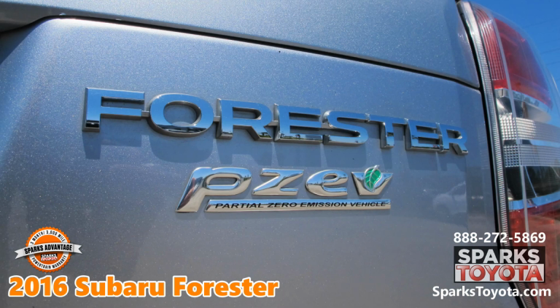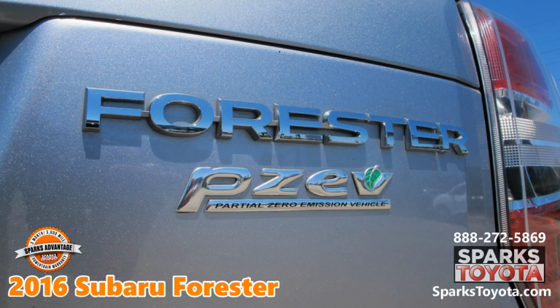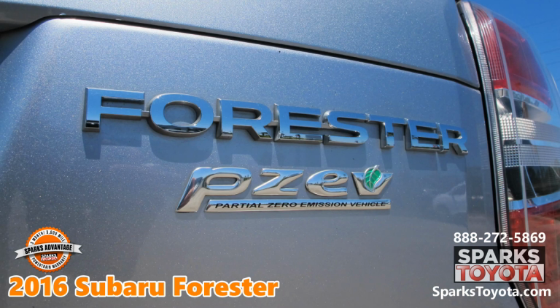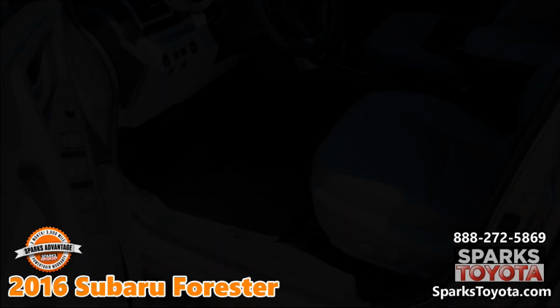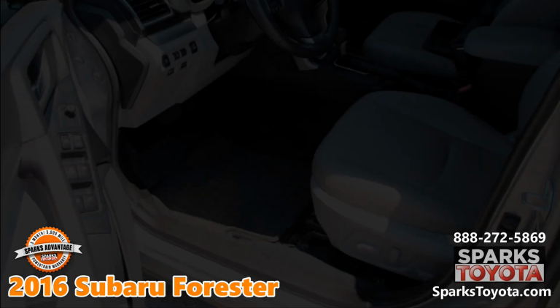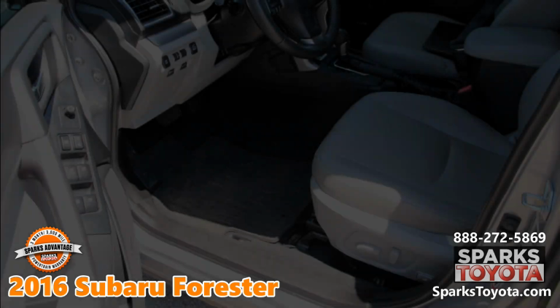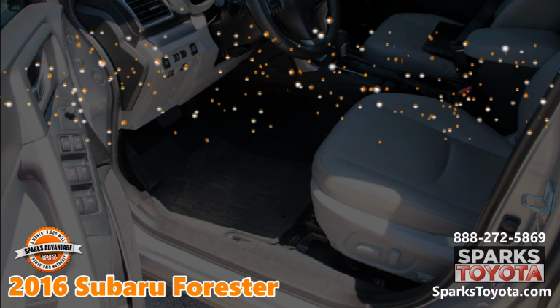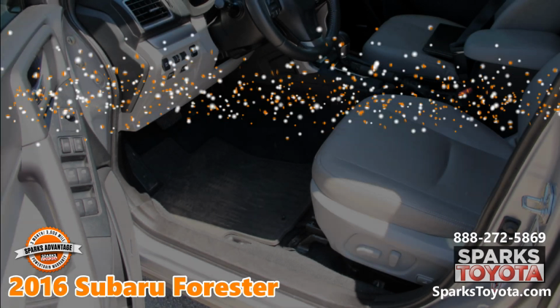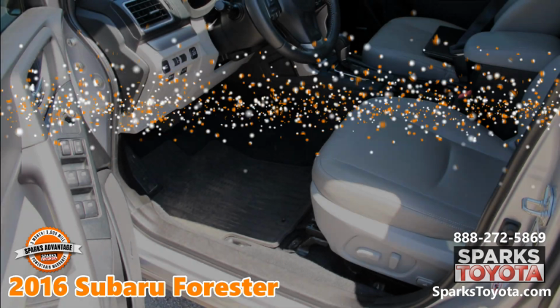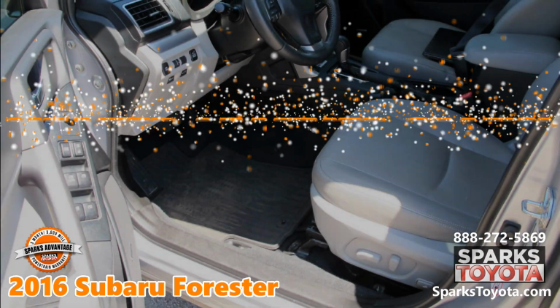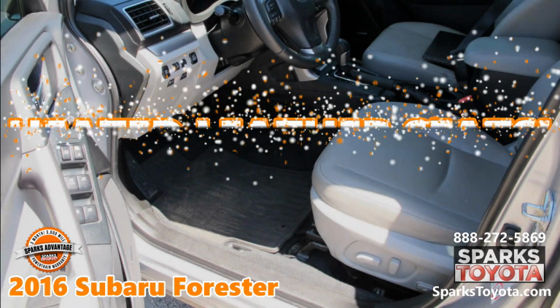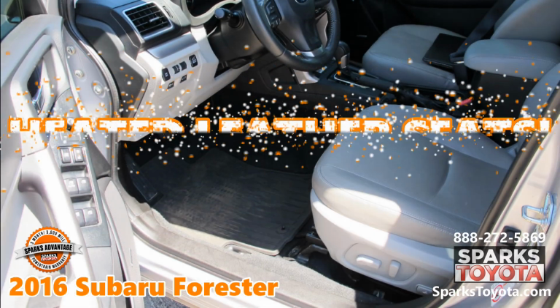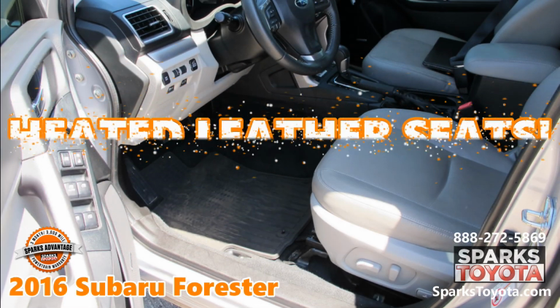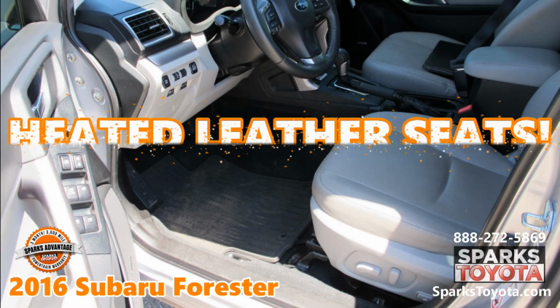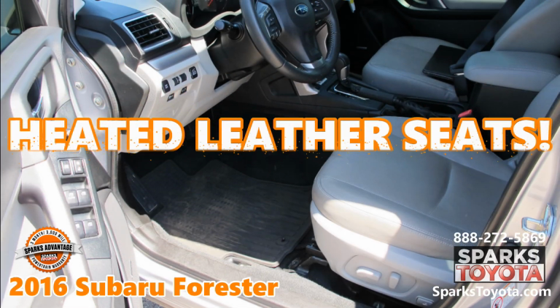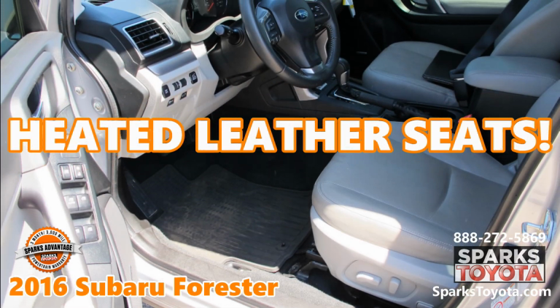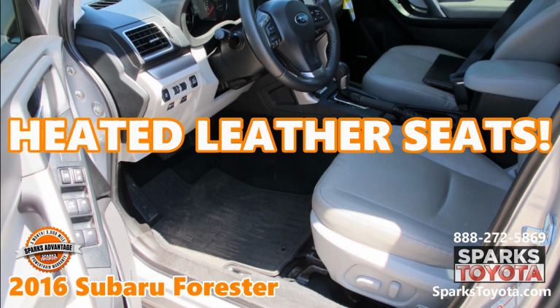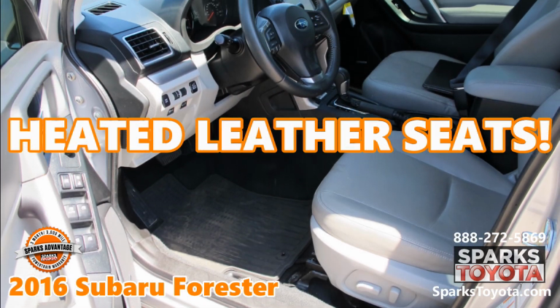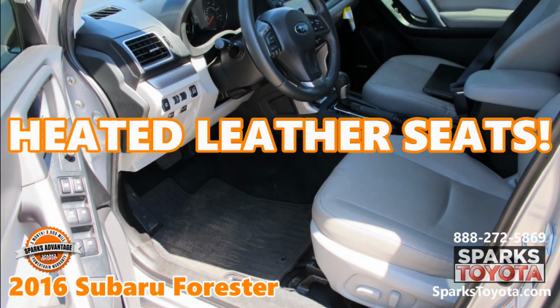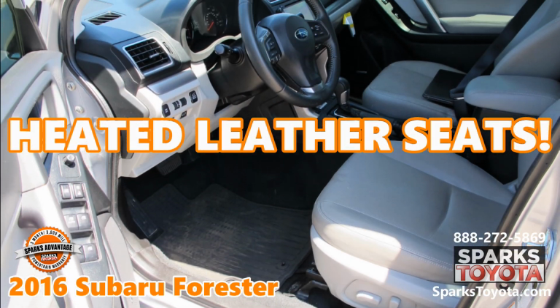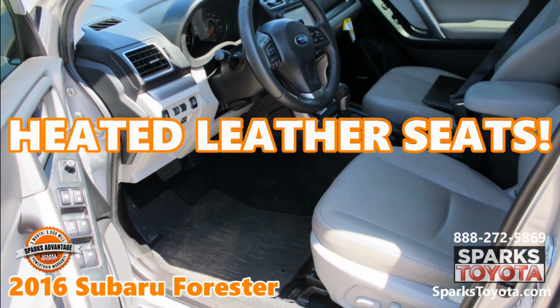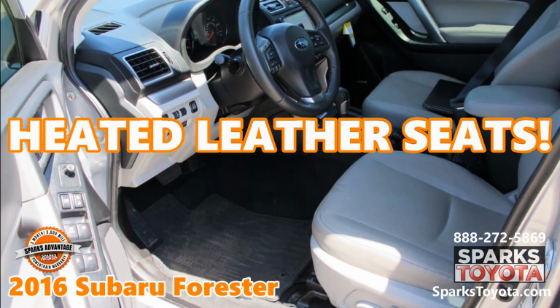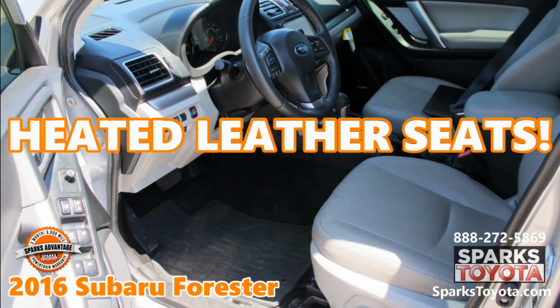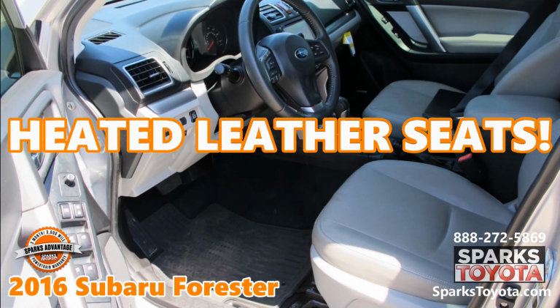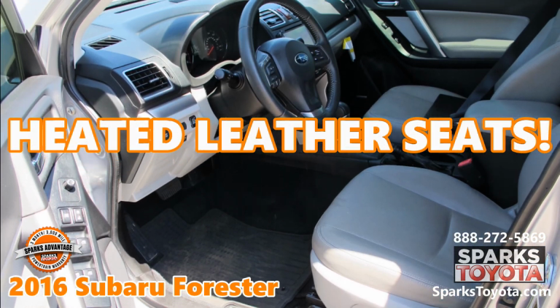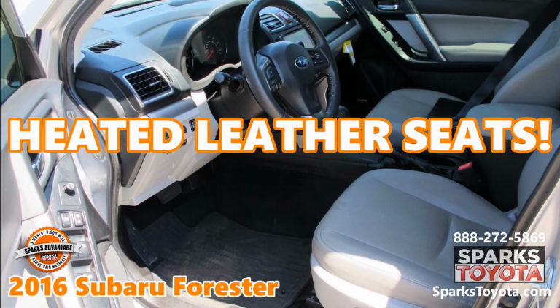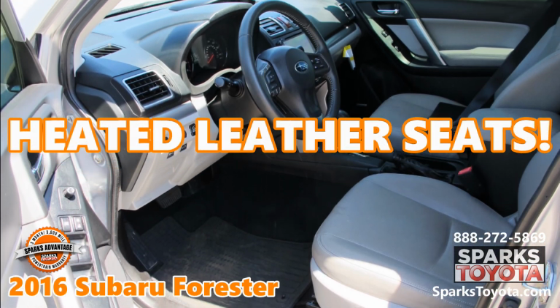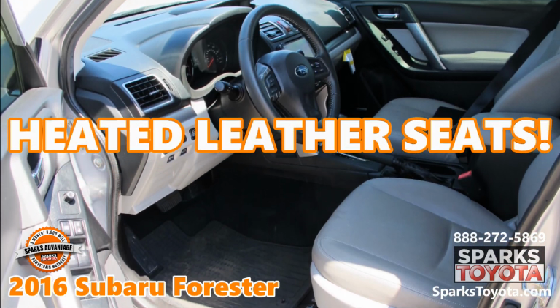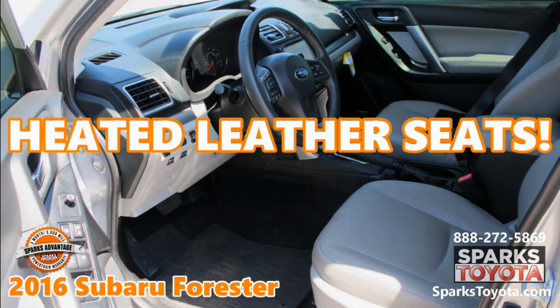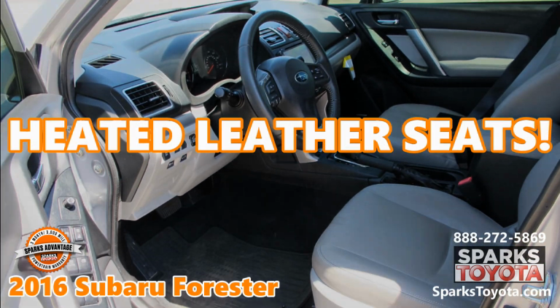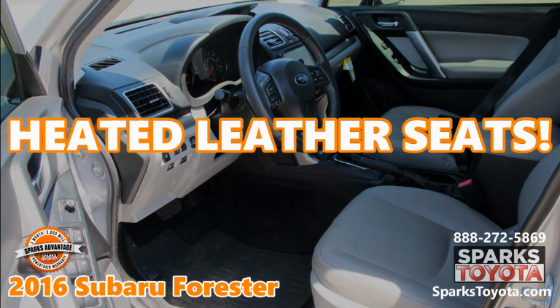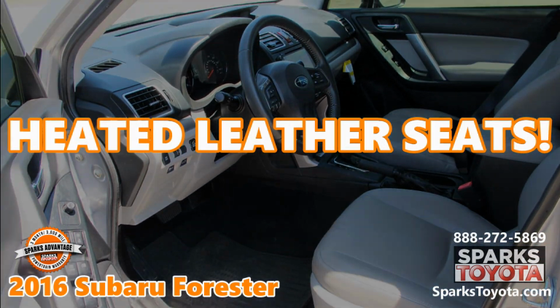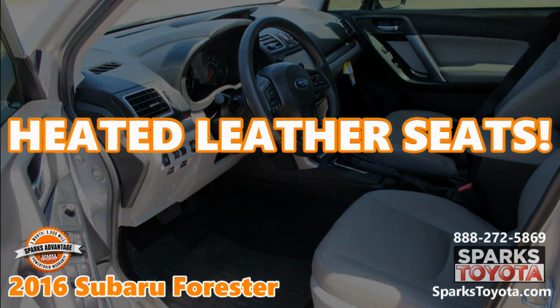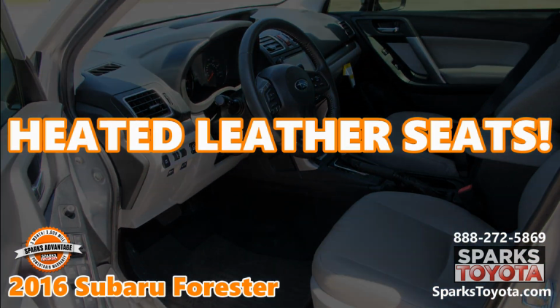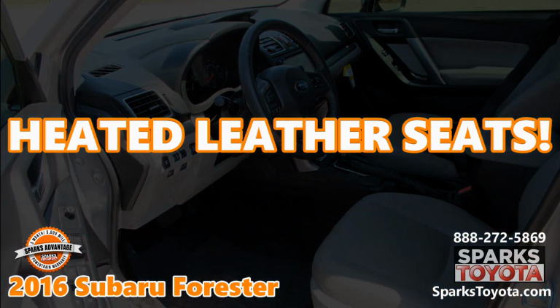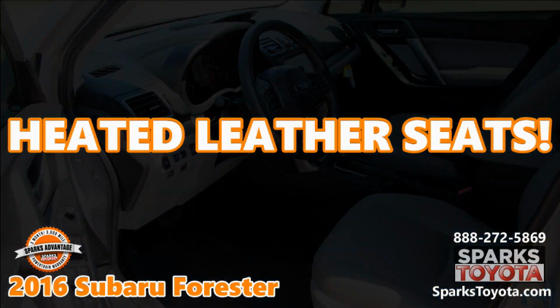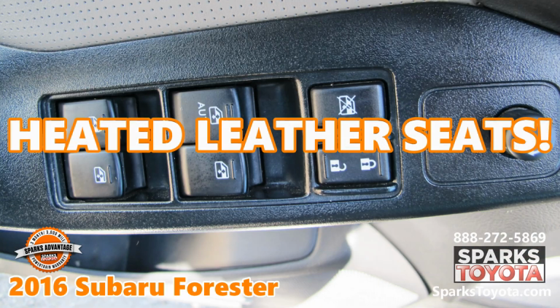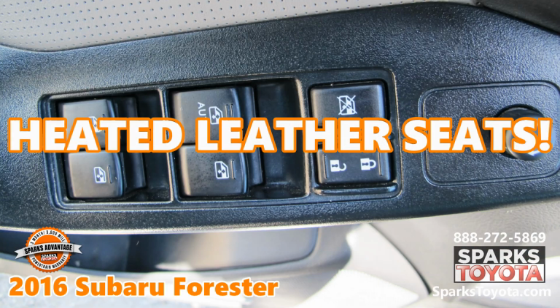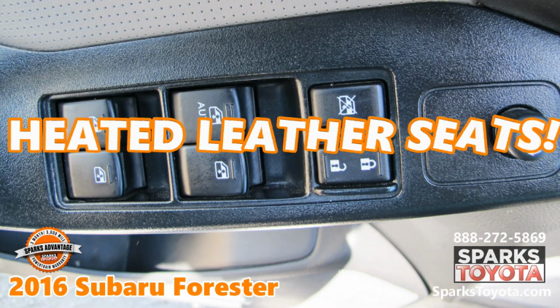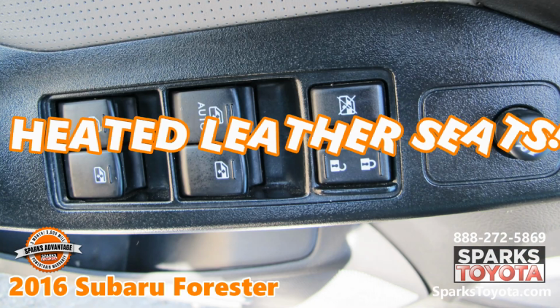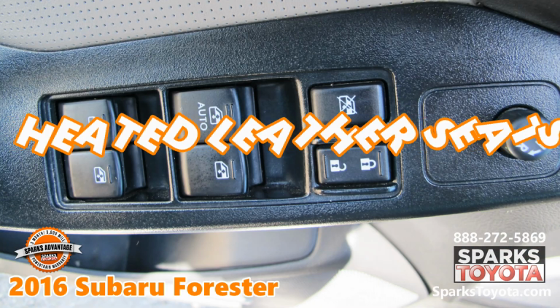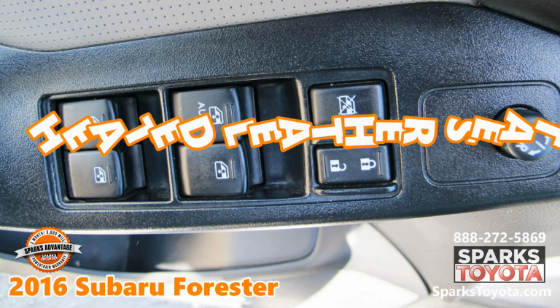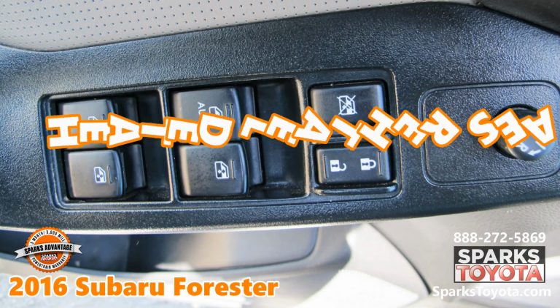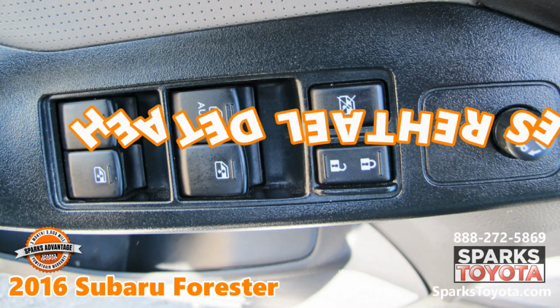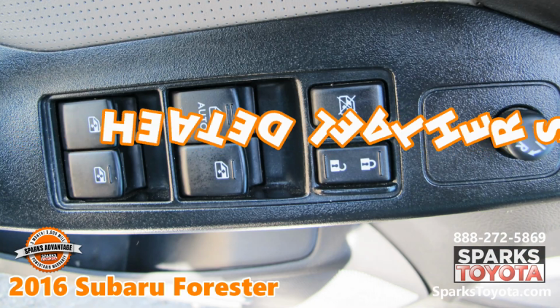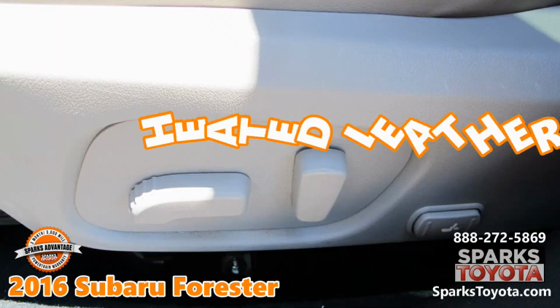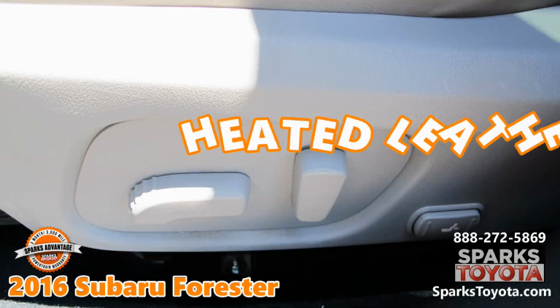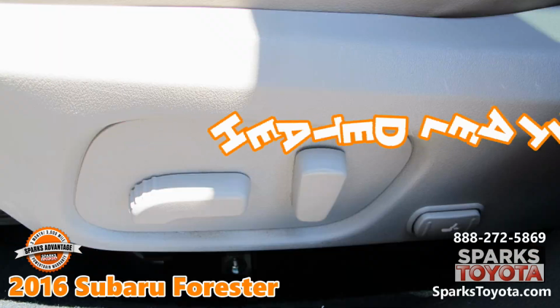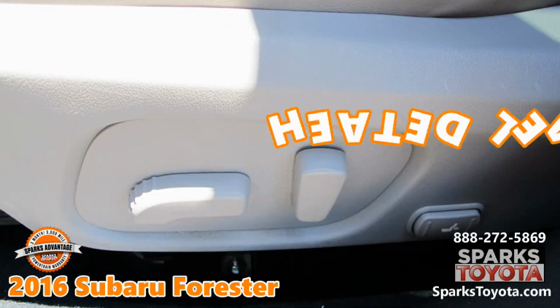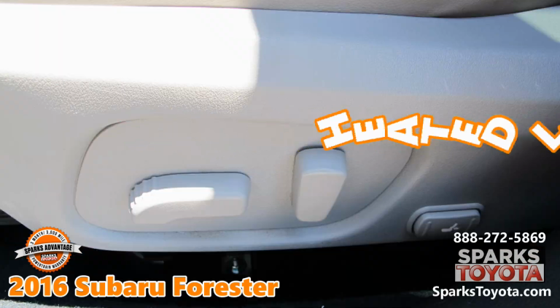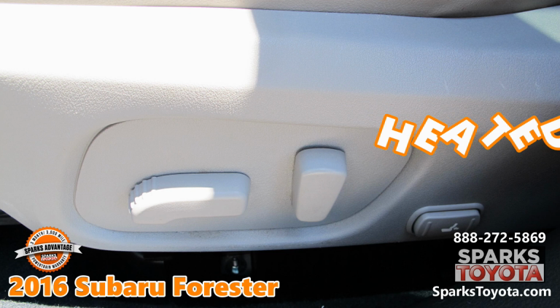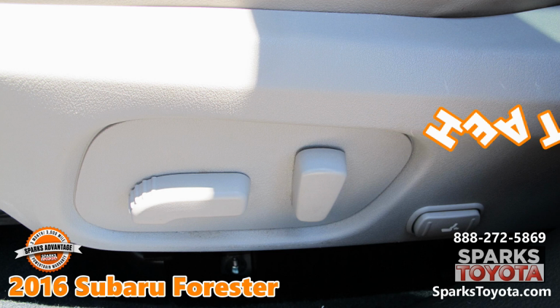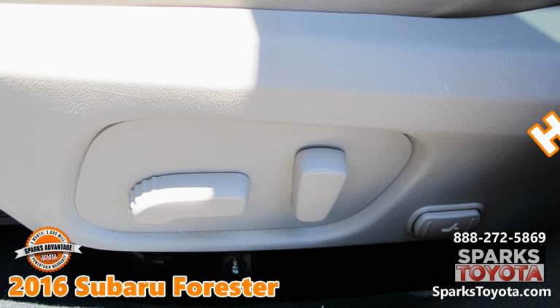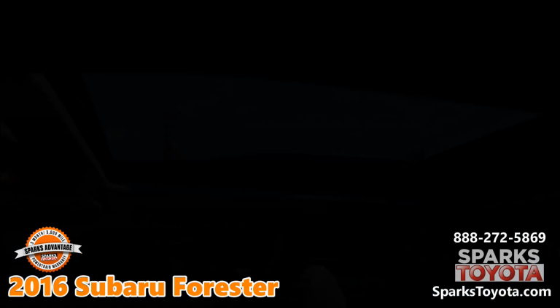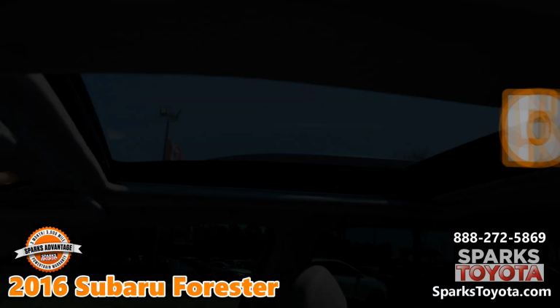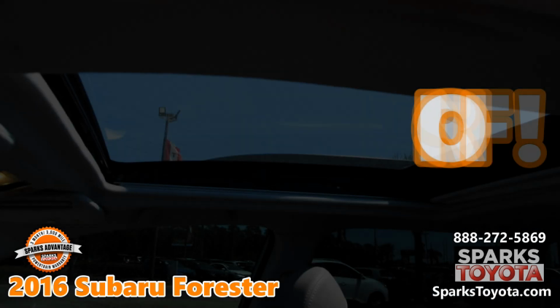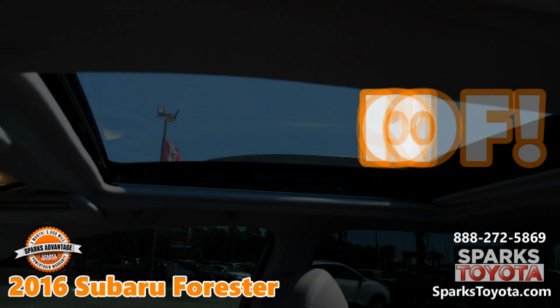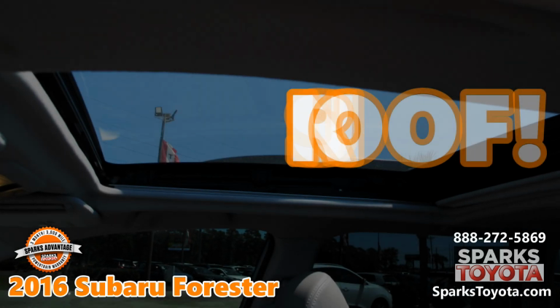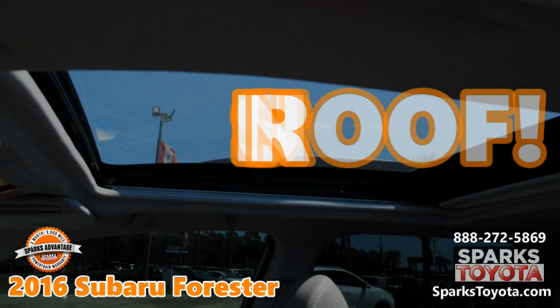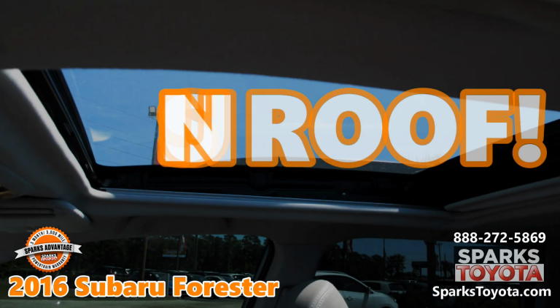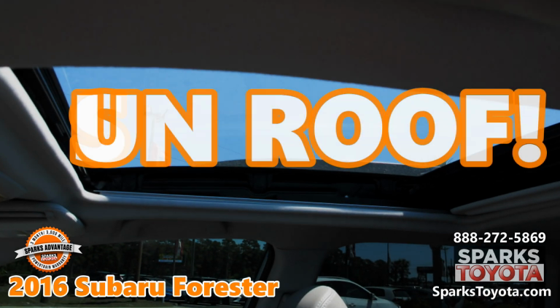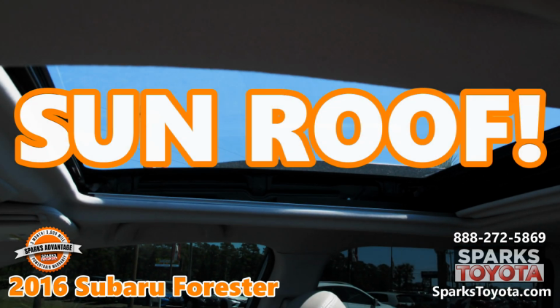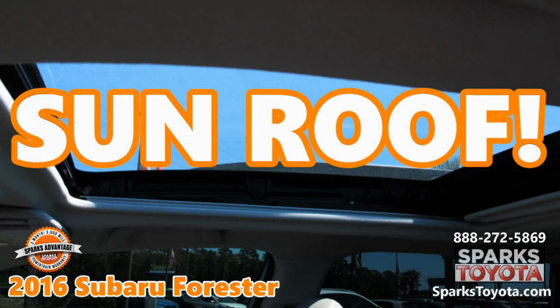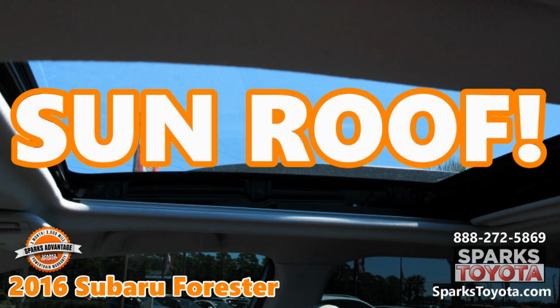Heated leather seats and a power driver's seat. A panoramic sunroof.